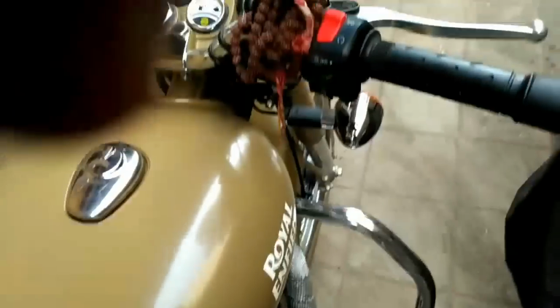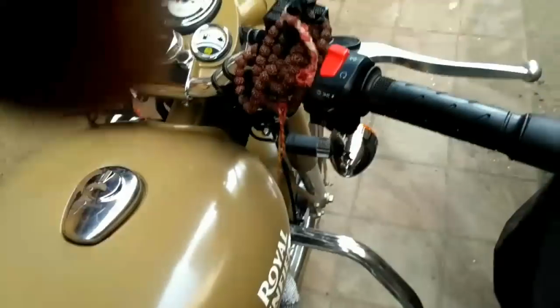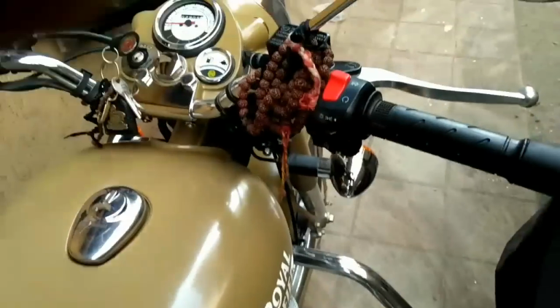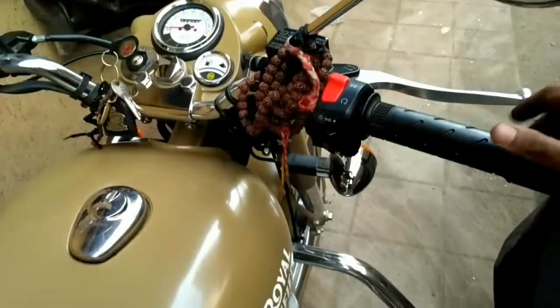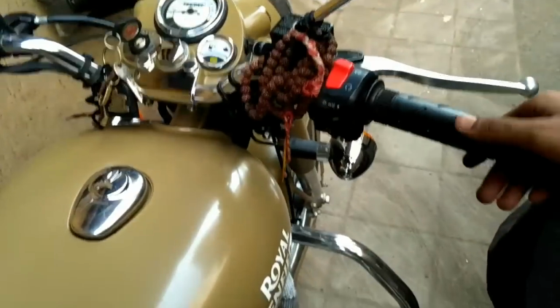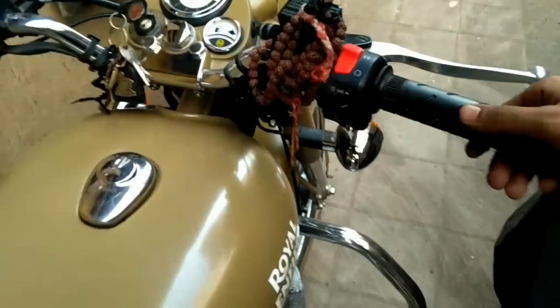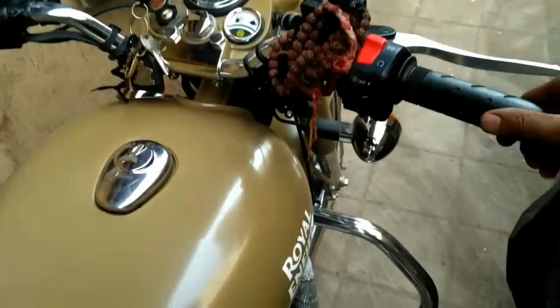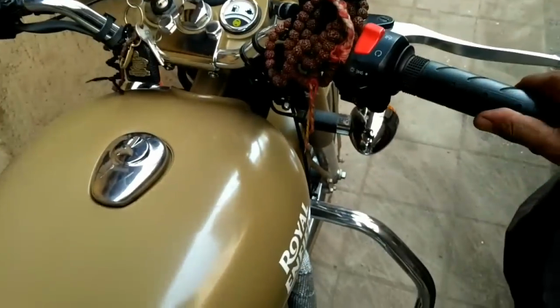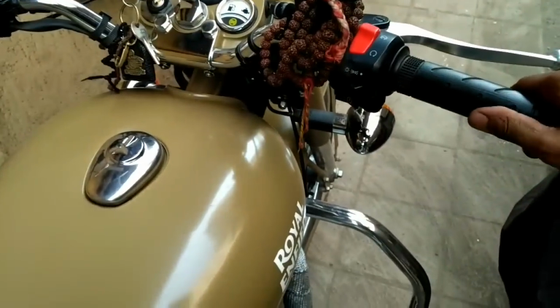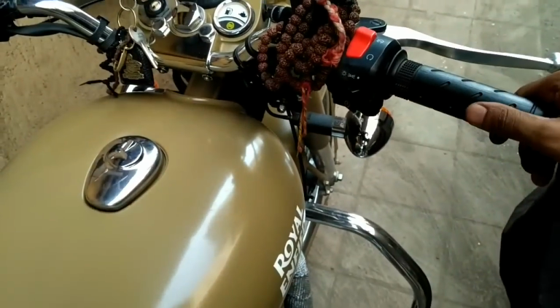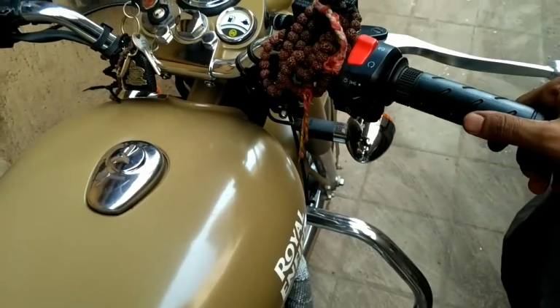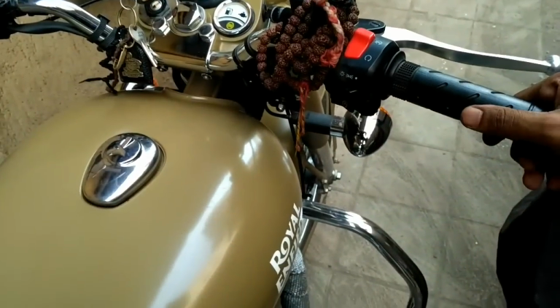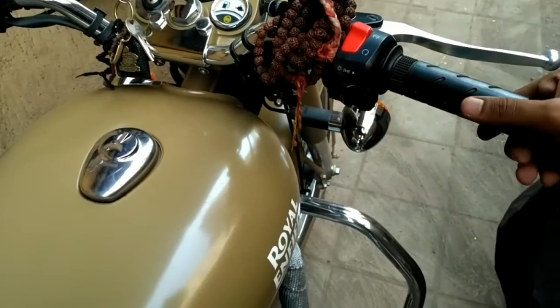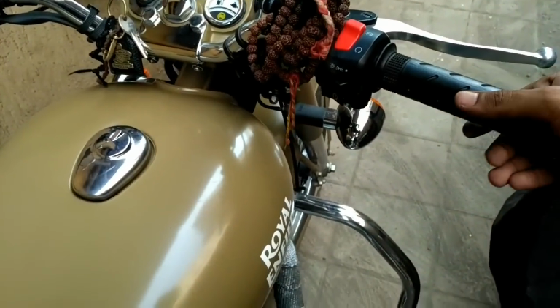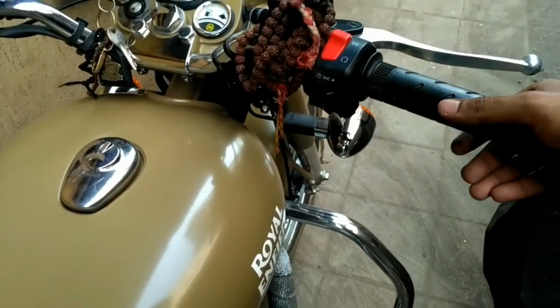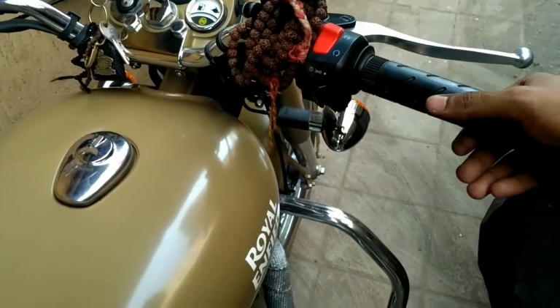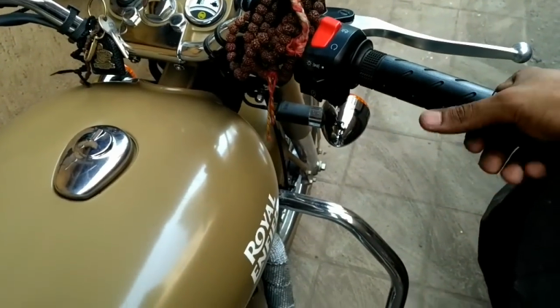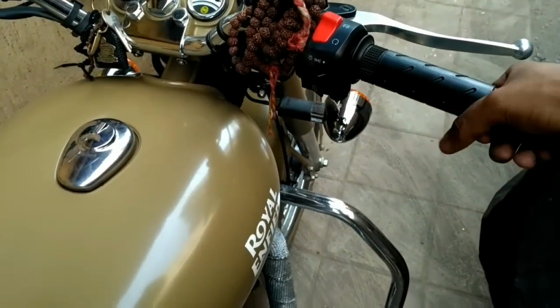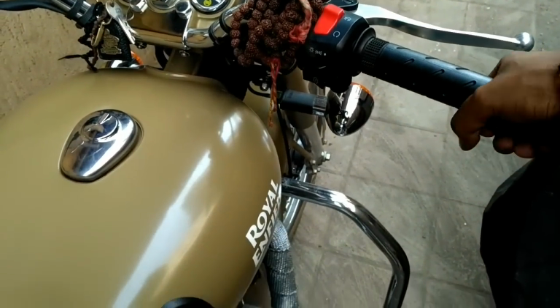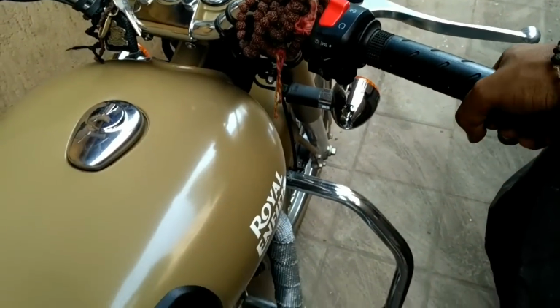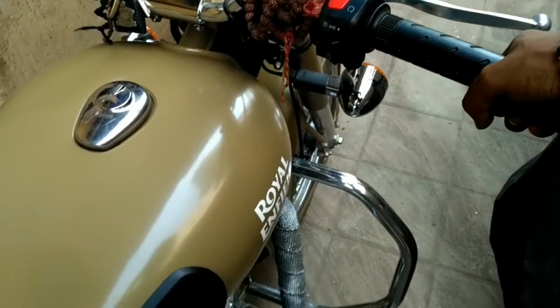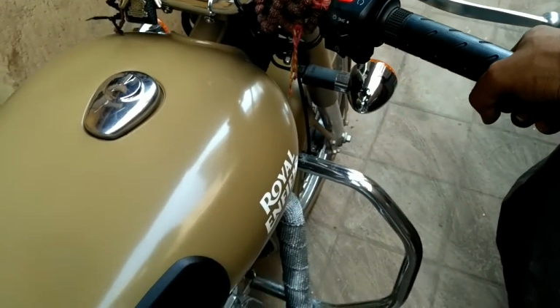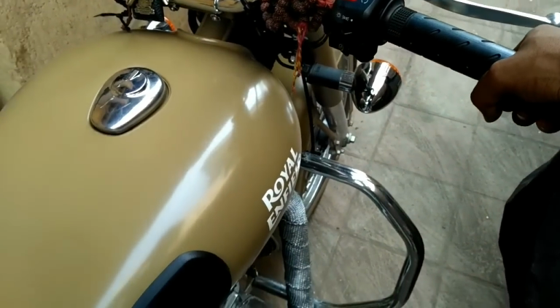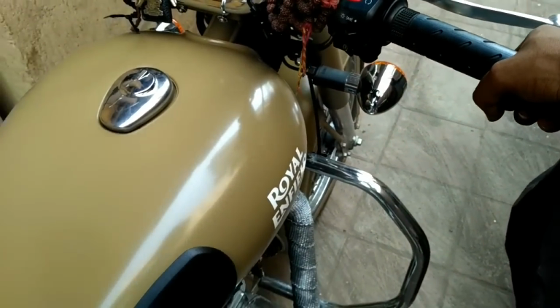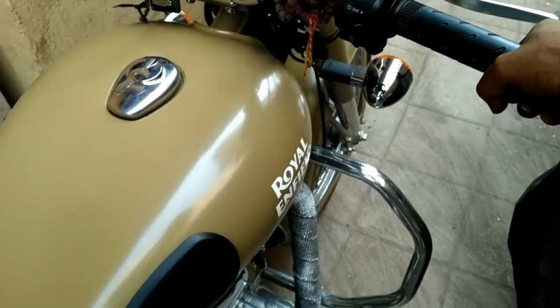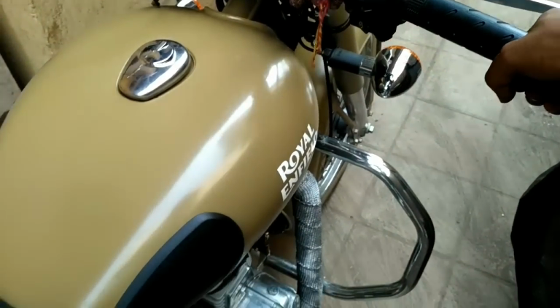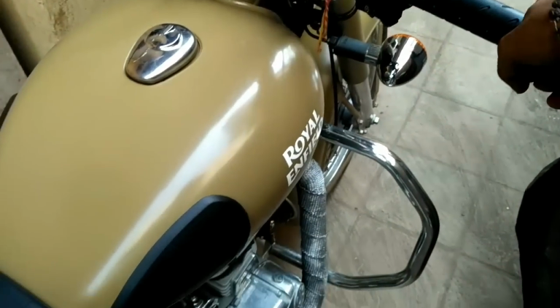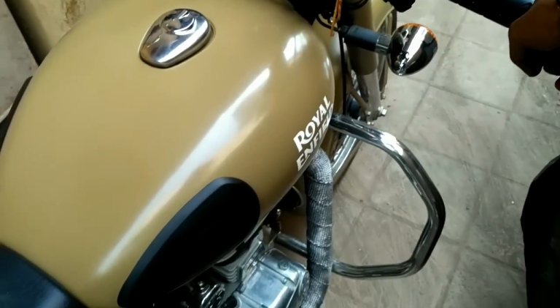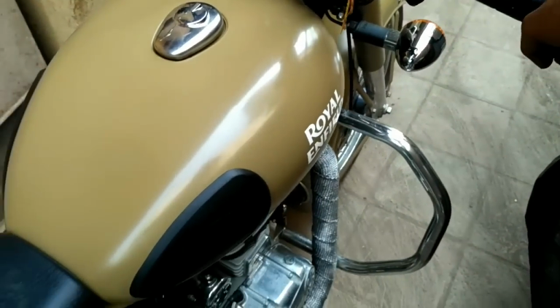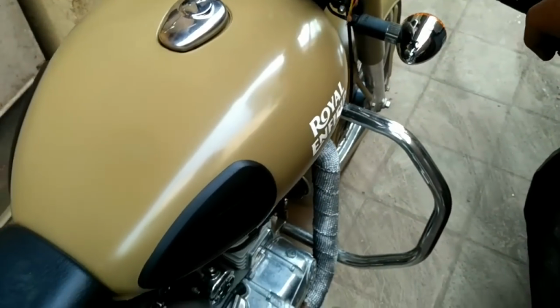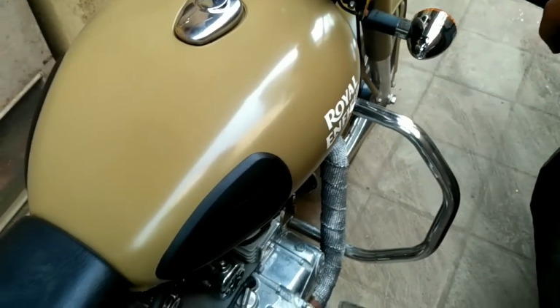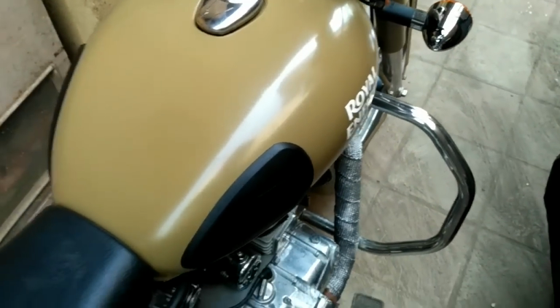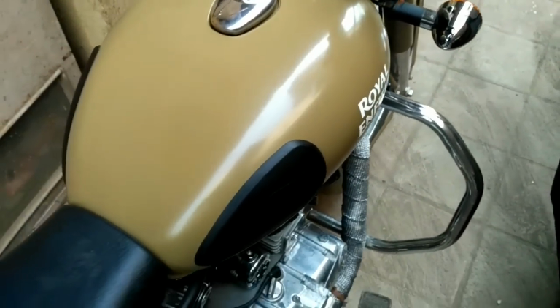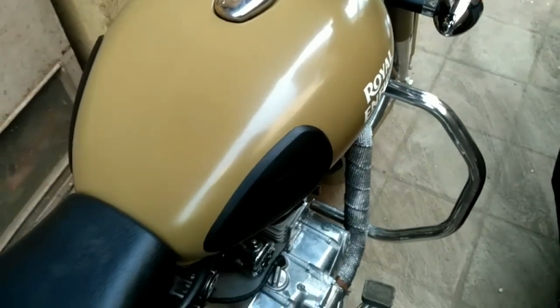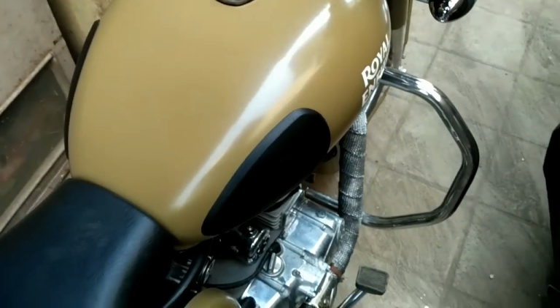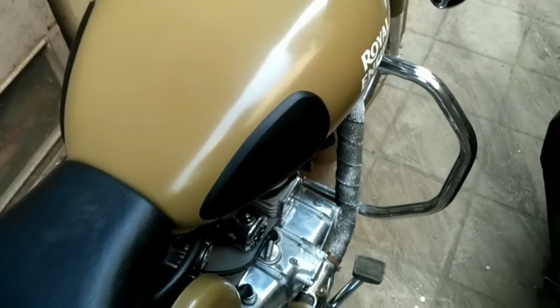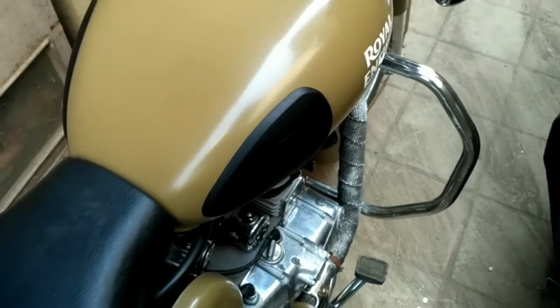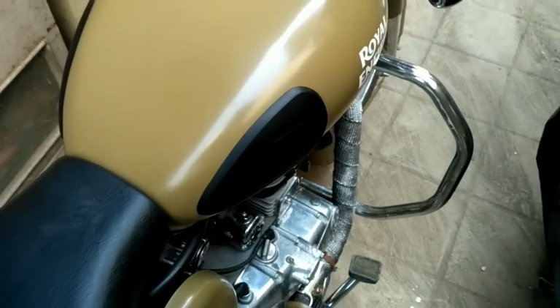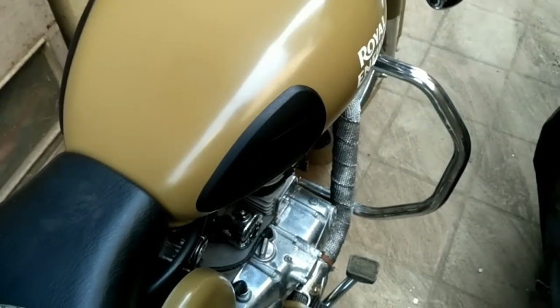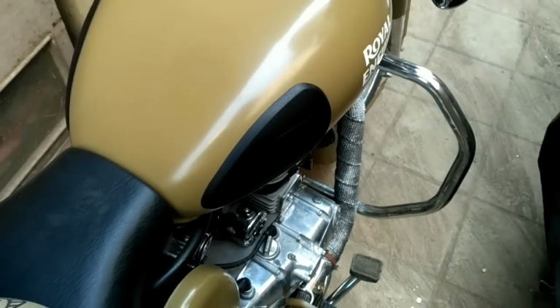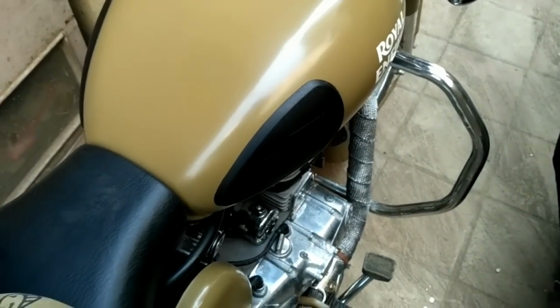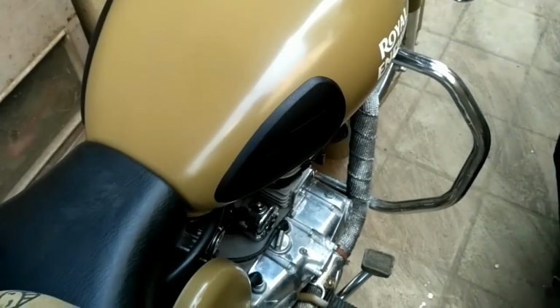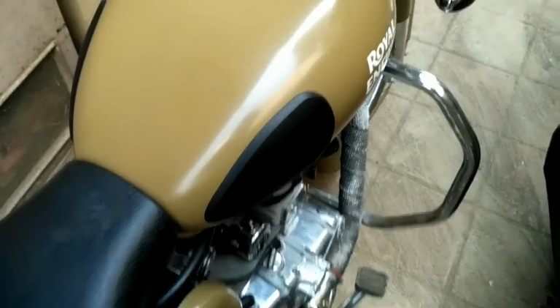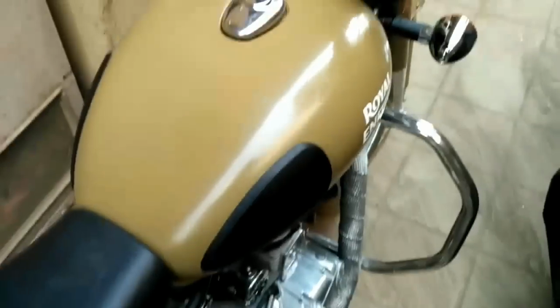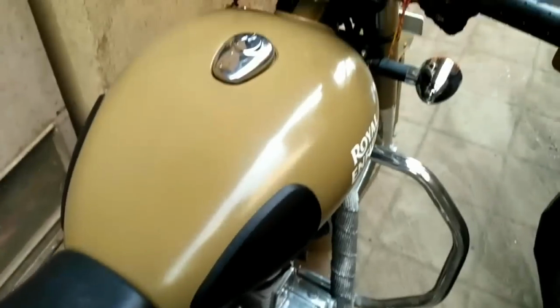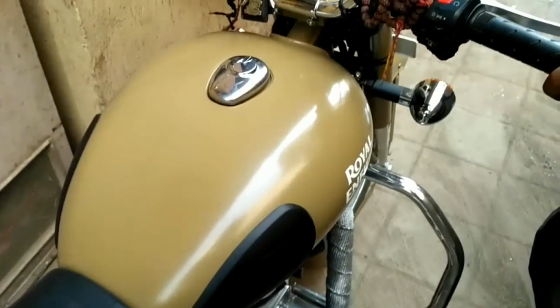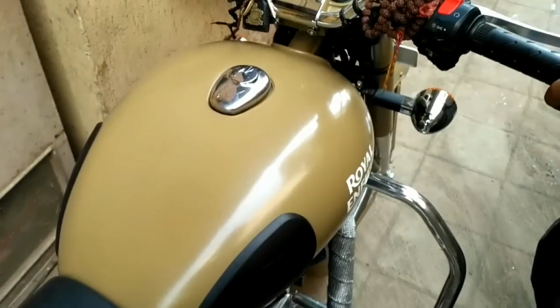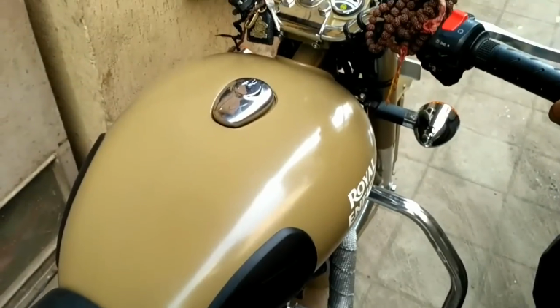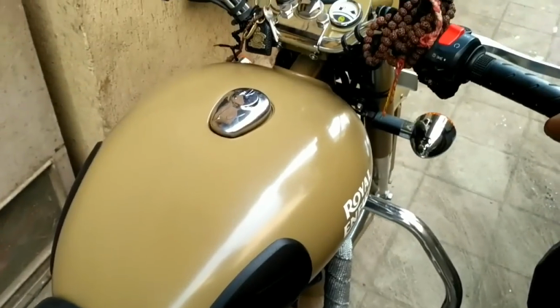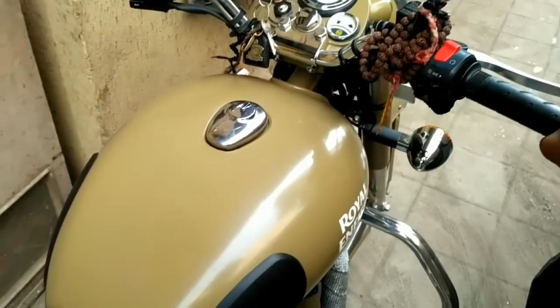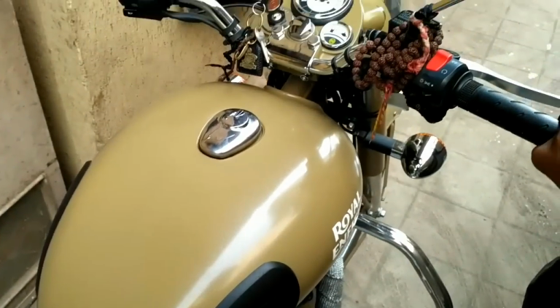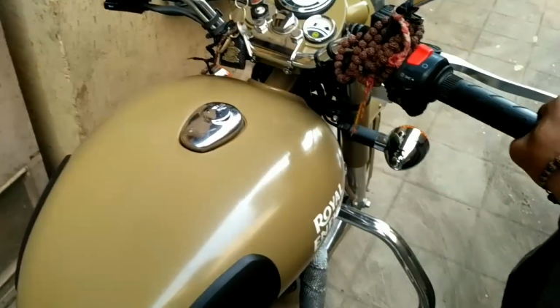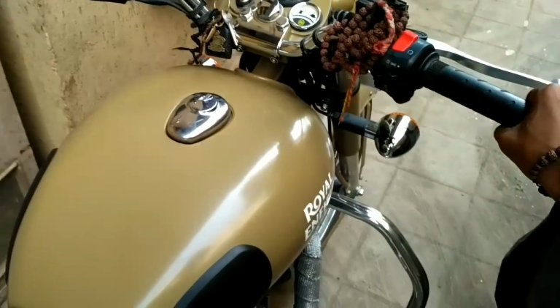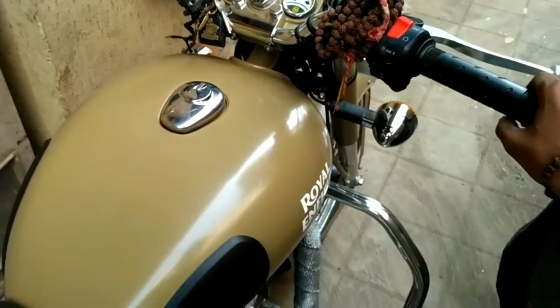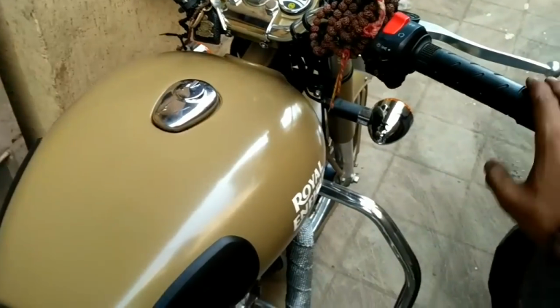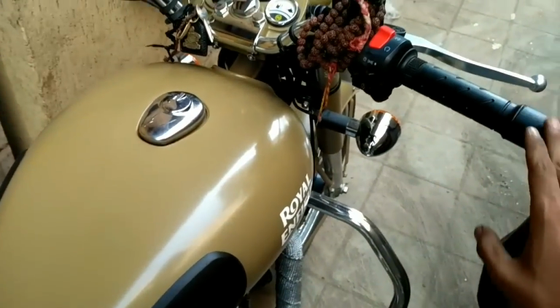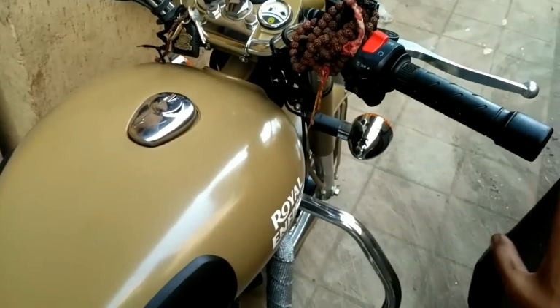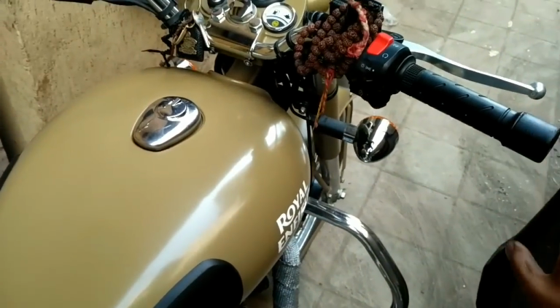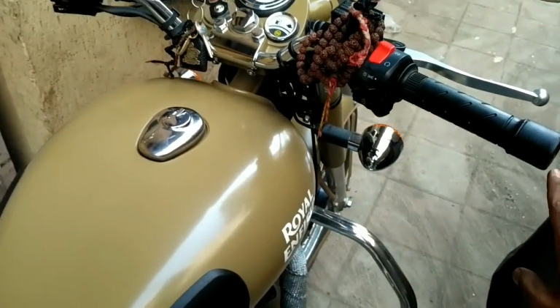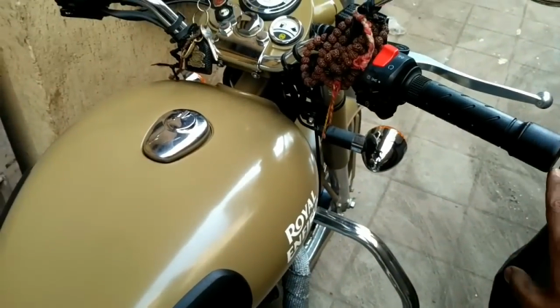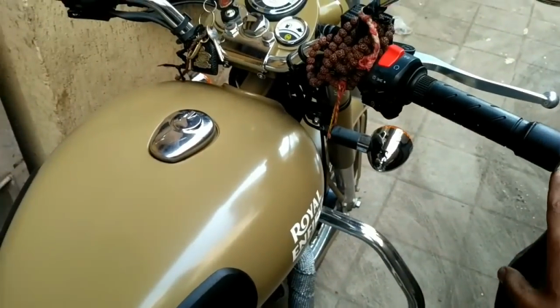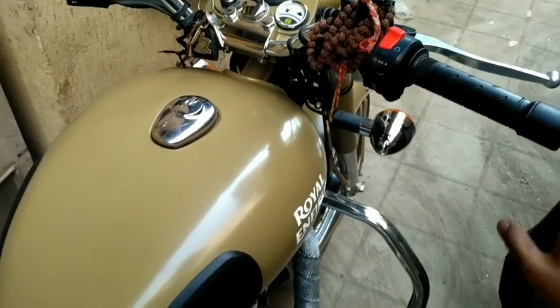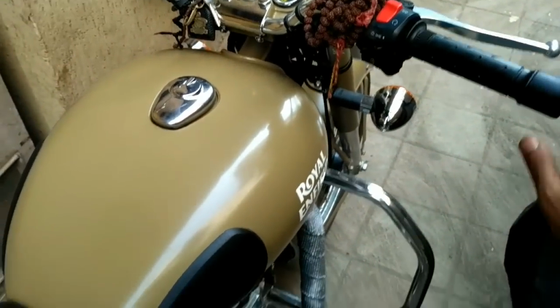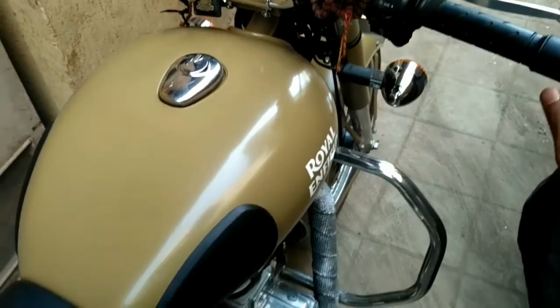Now, the first mistake people do is that they give a bit of throttle when they are kick-starting the bike. Just don't do that — don't give any kind of throttle, just leave it the way it is.